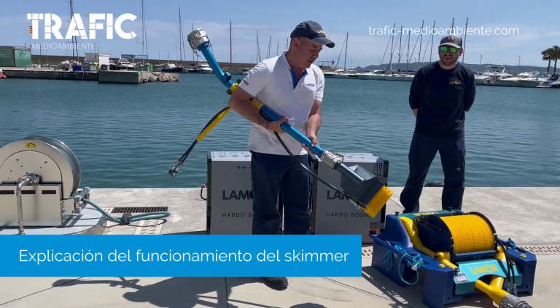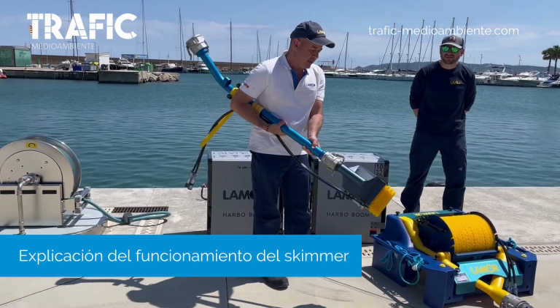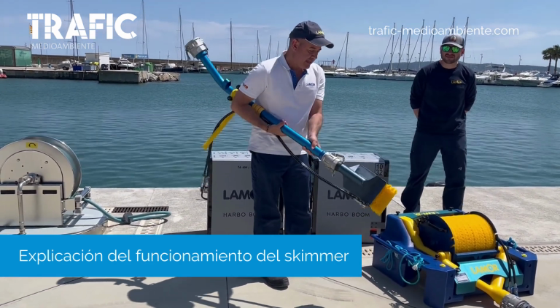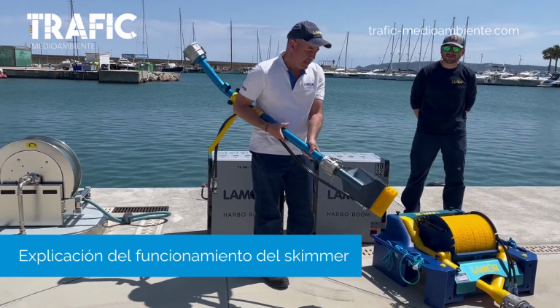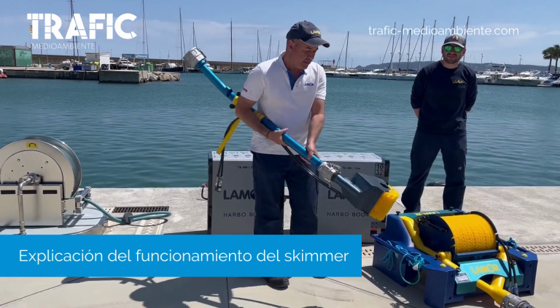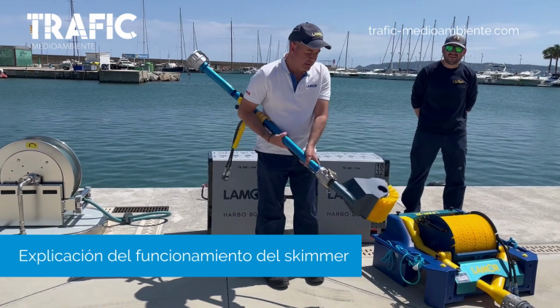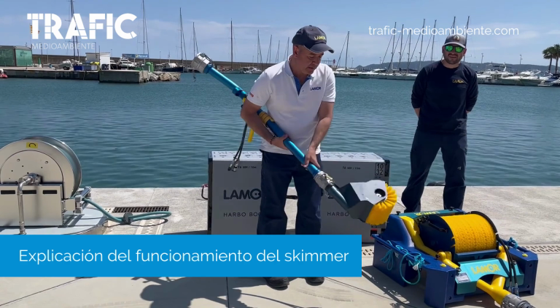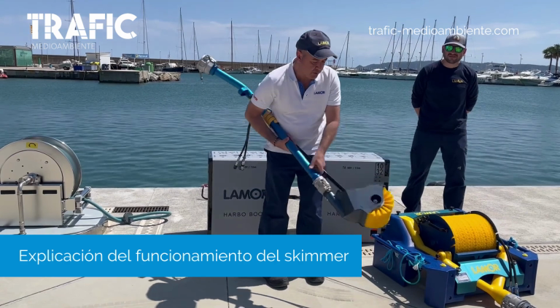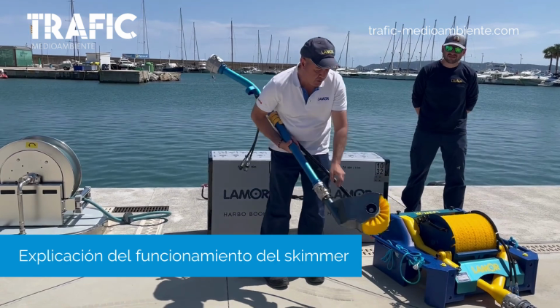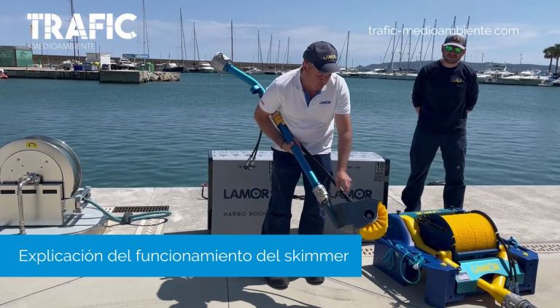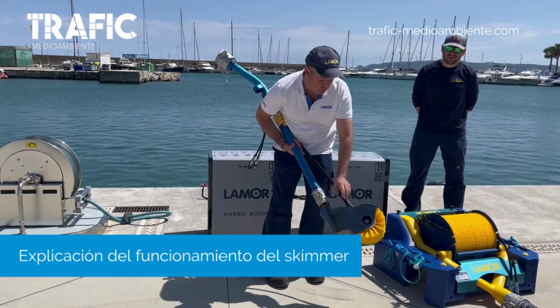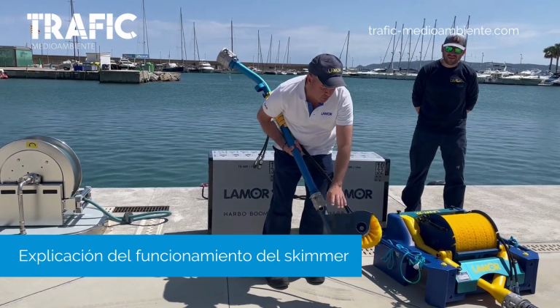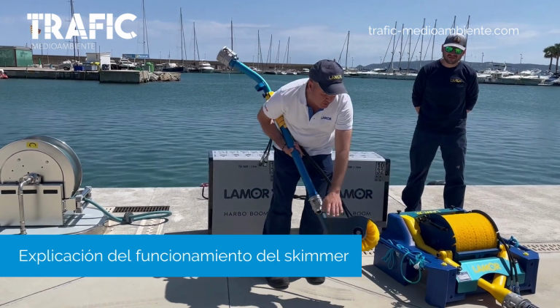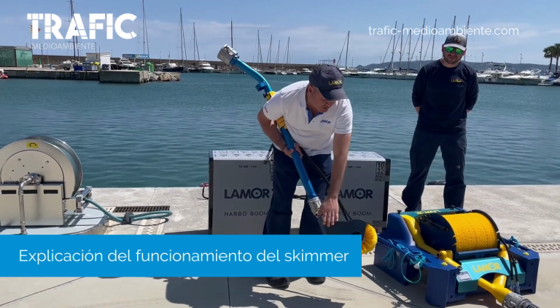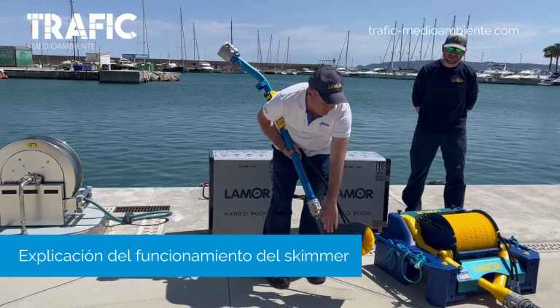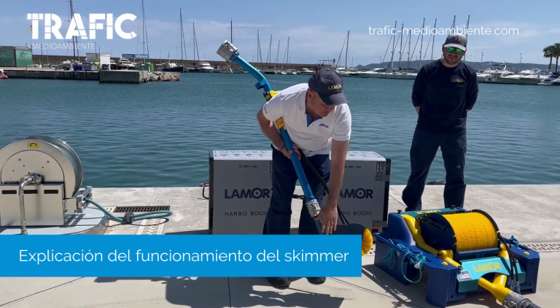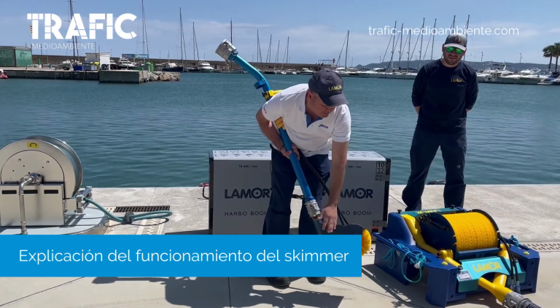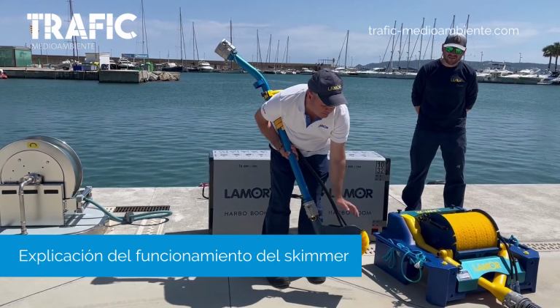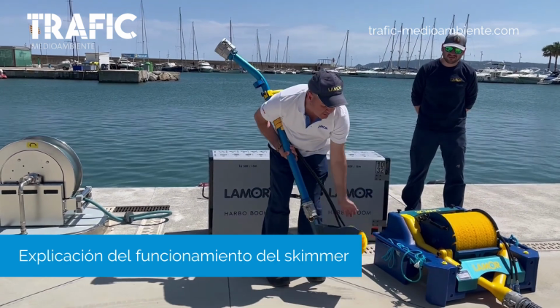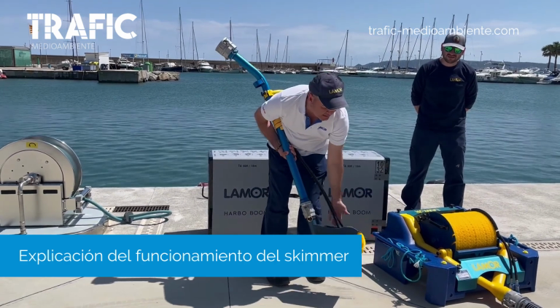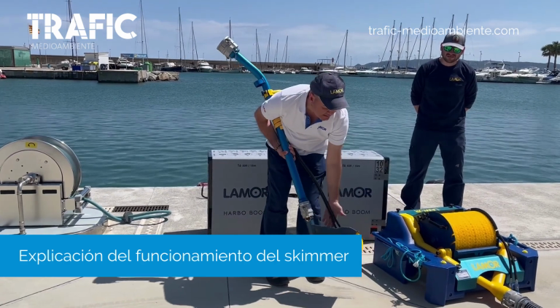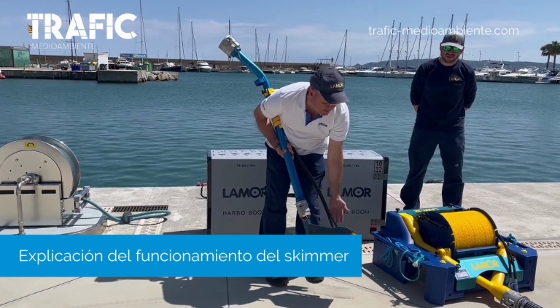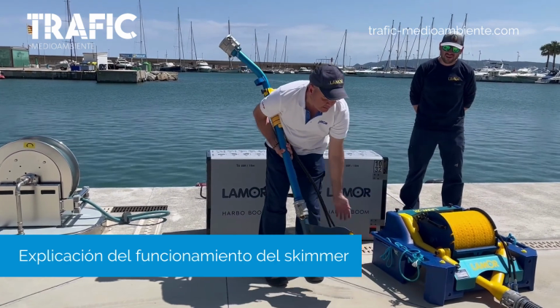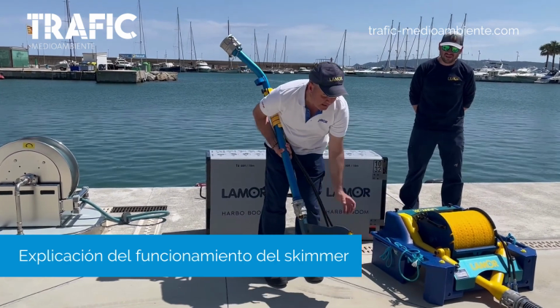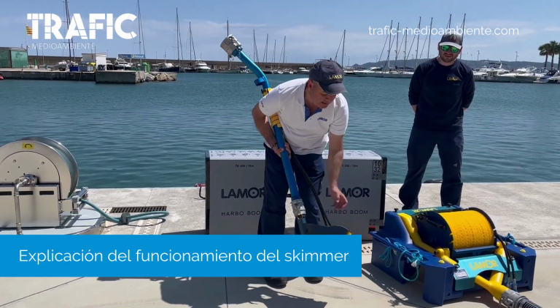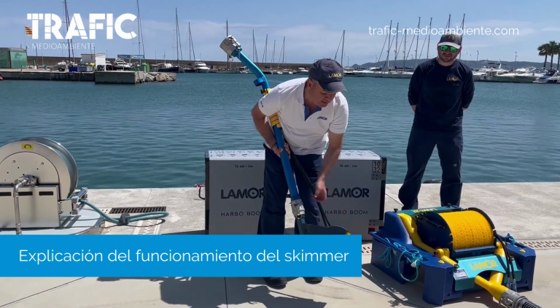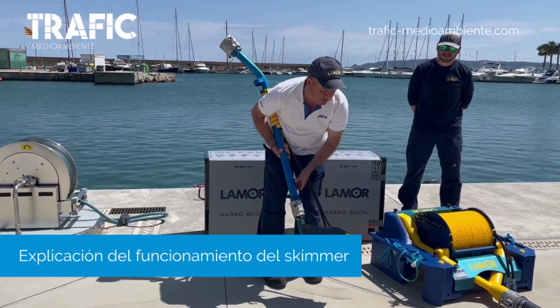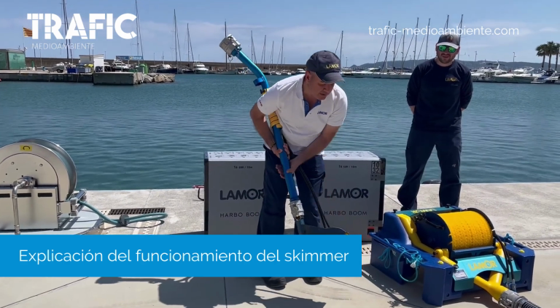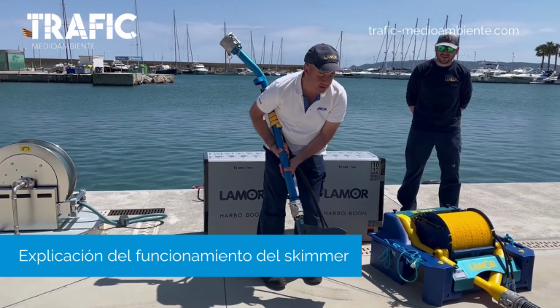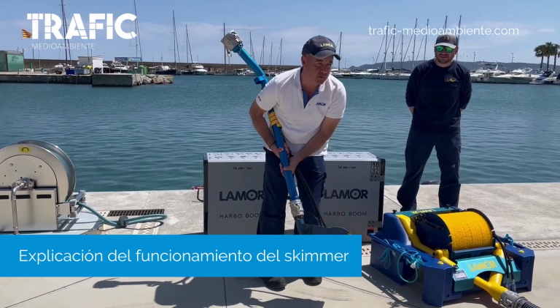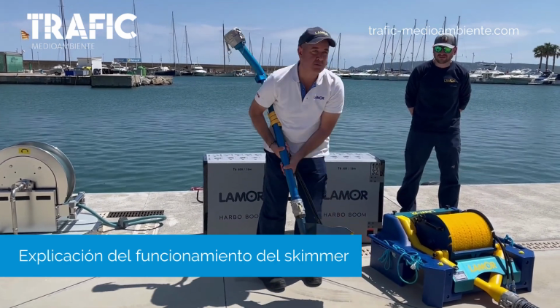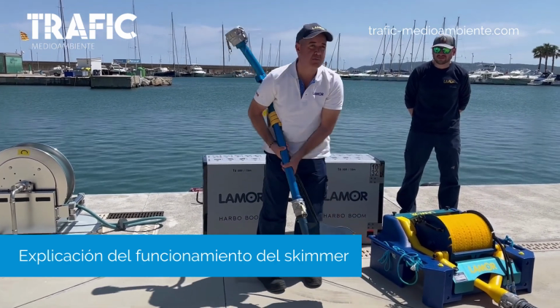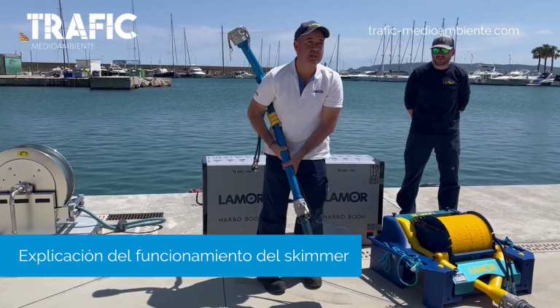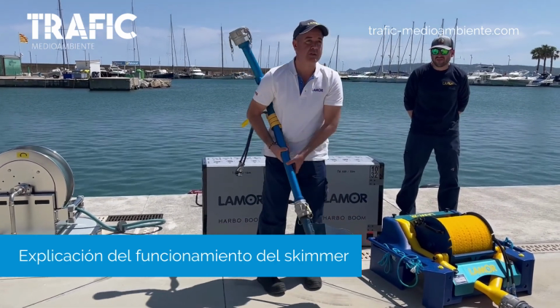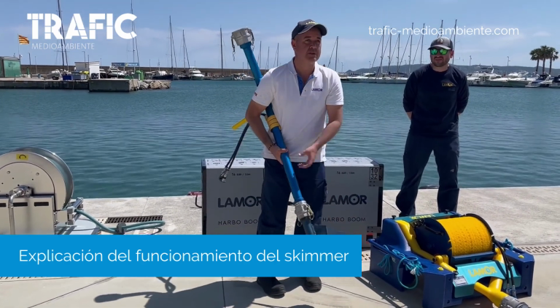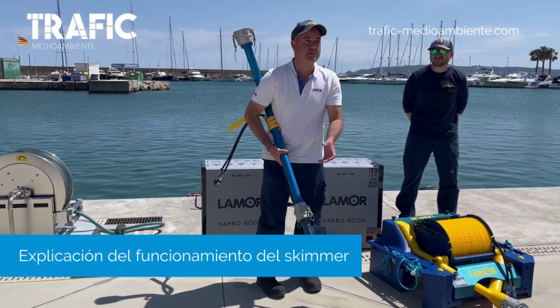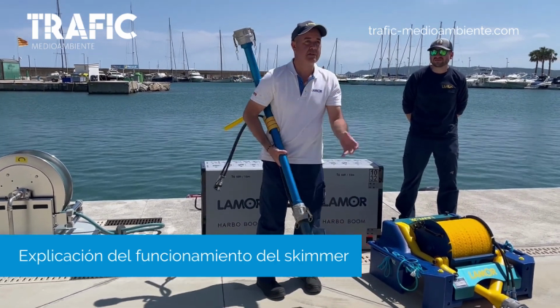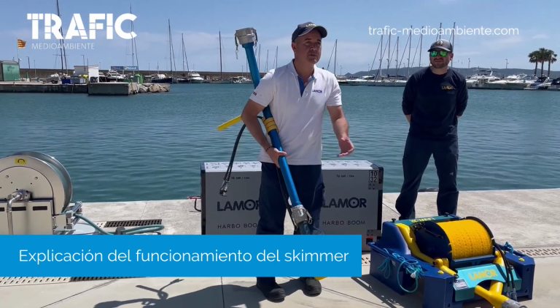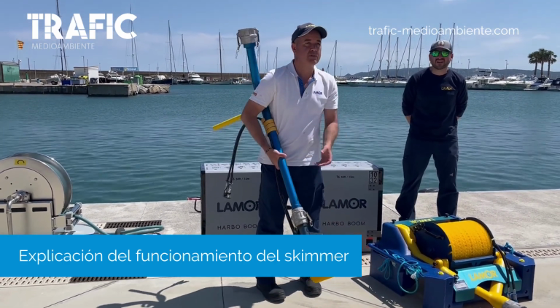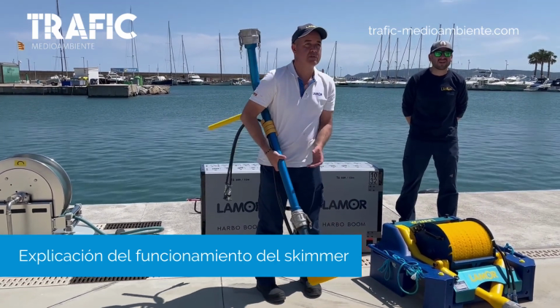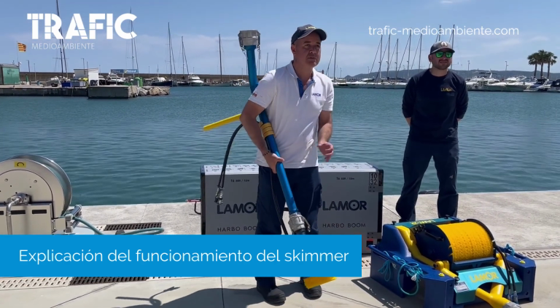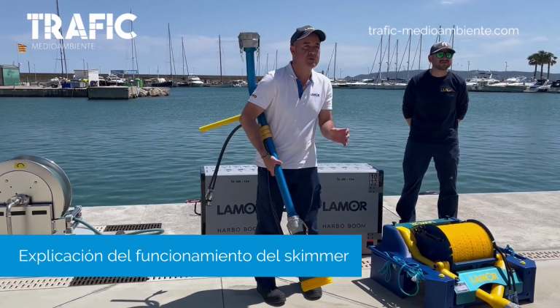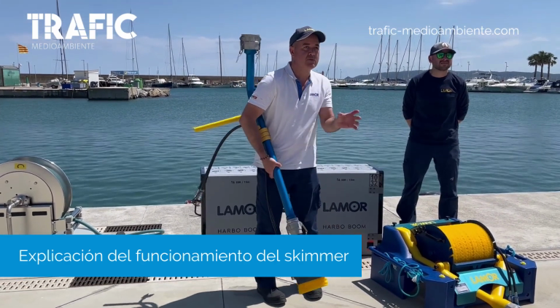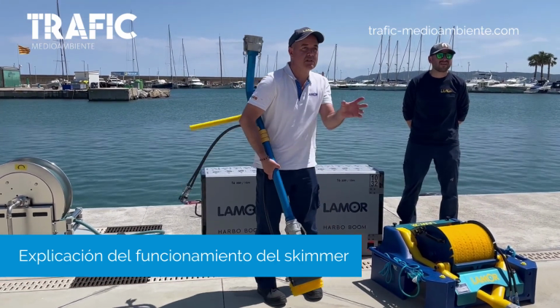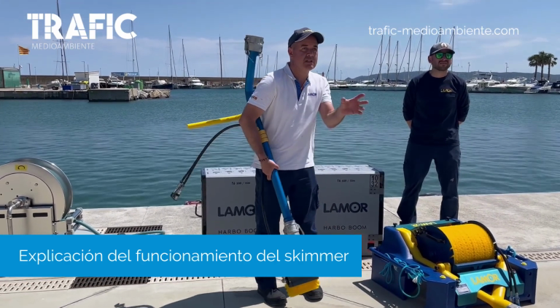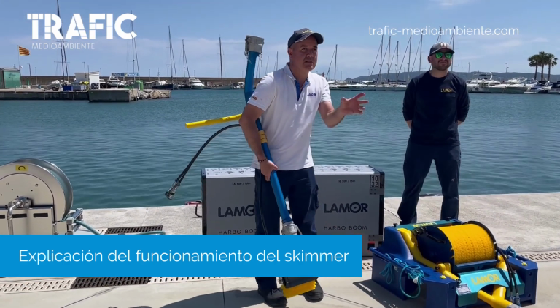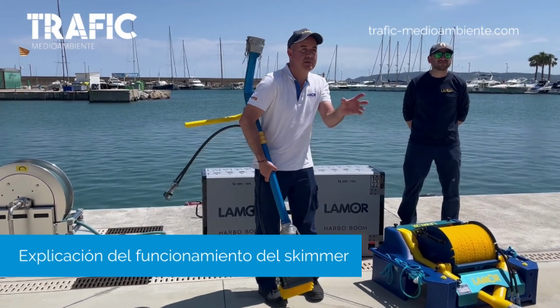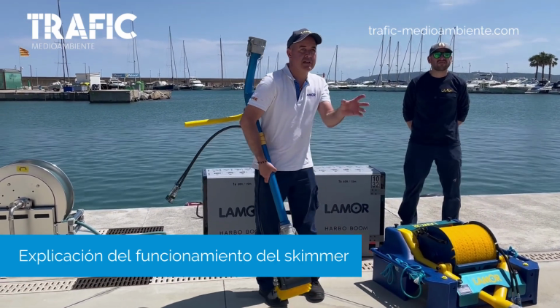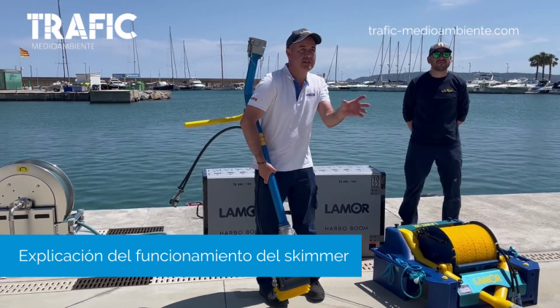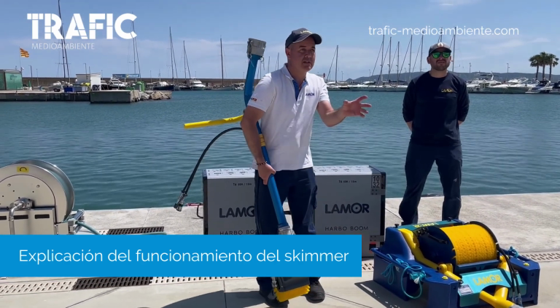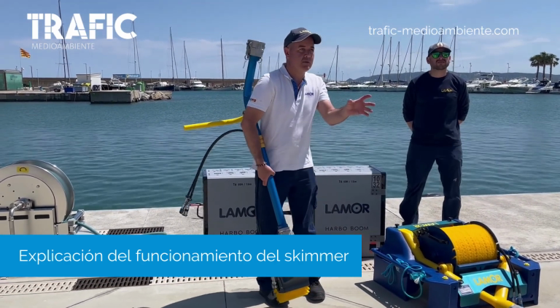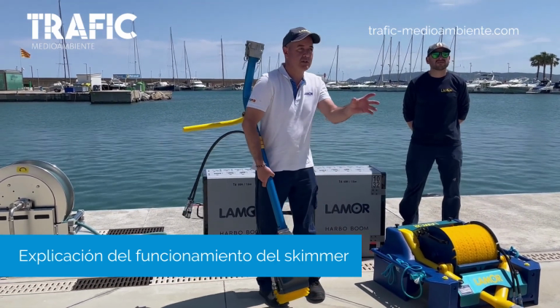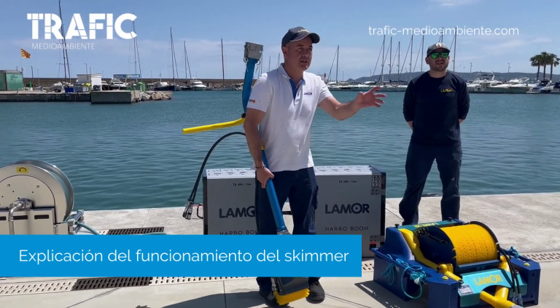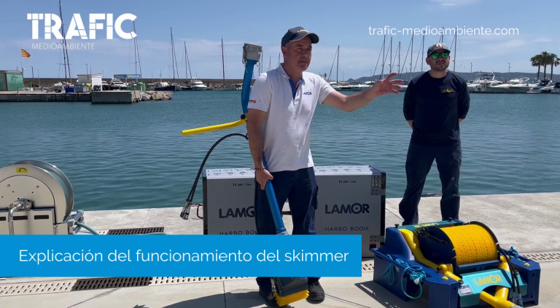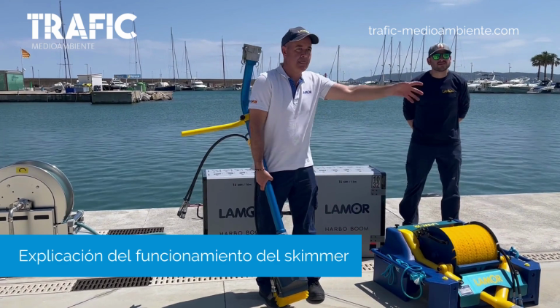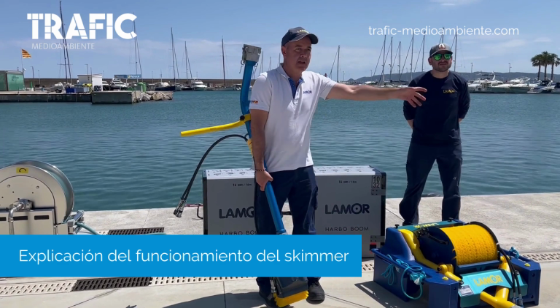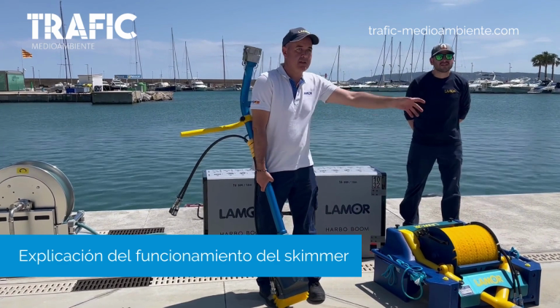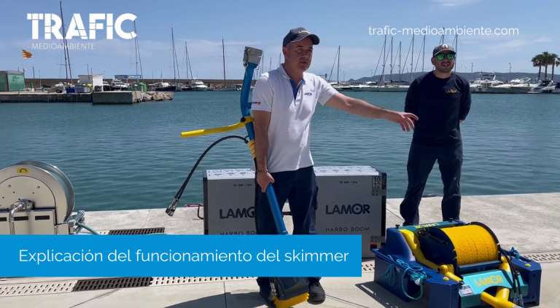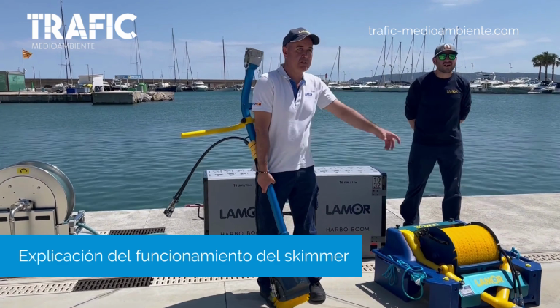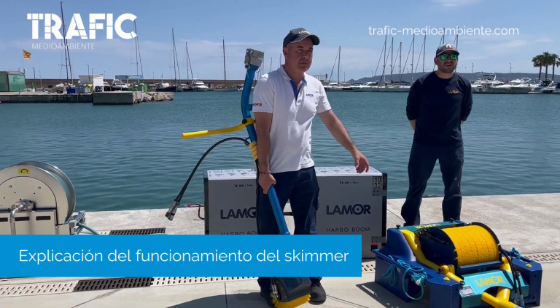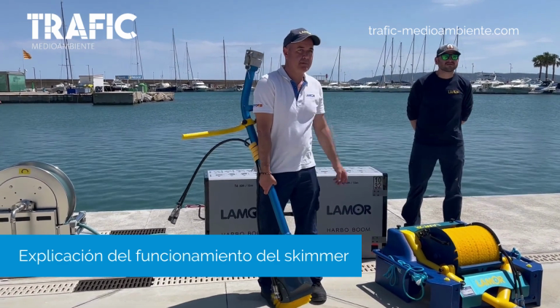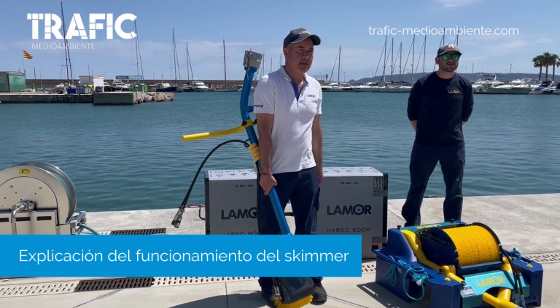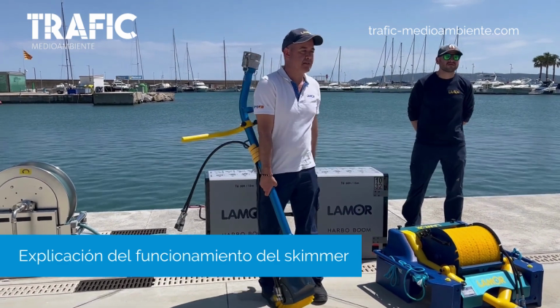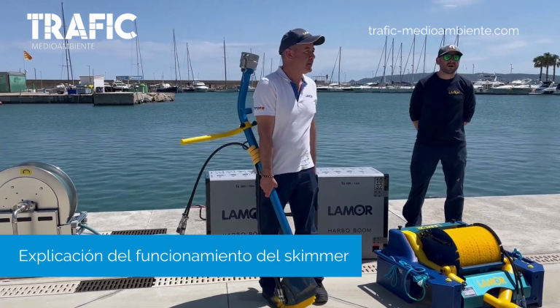We add a few floaters to the attachment, and it becomes a micro-skimmer — the same concept as the main skimmer but in a compact form for confined spaces.